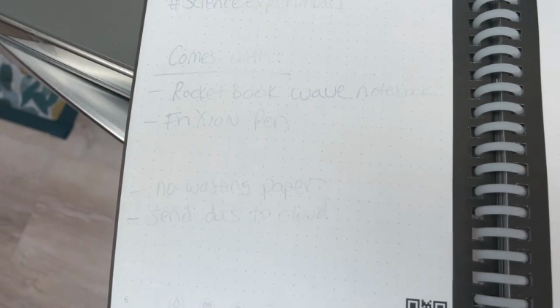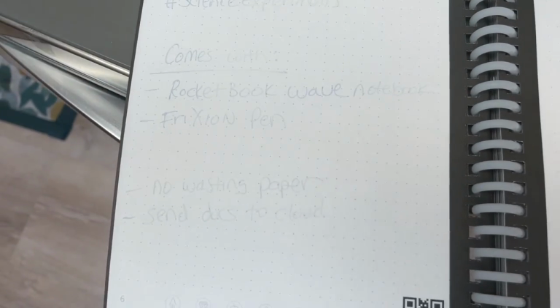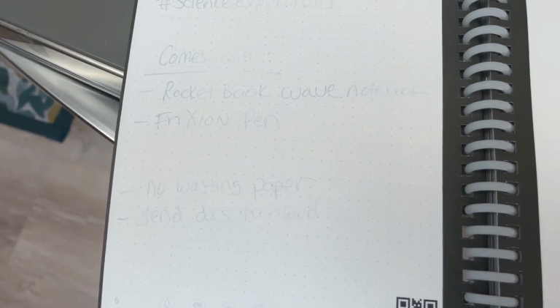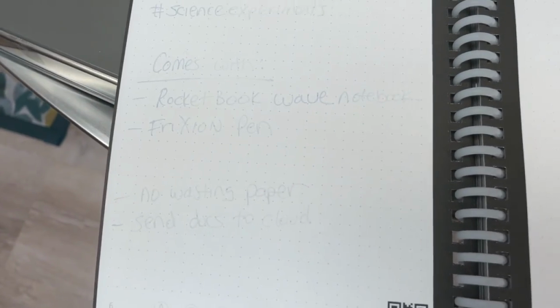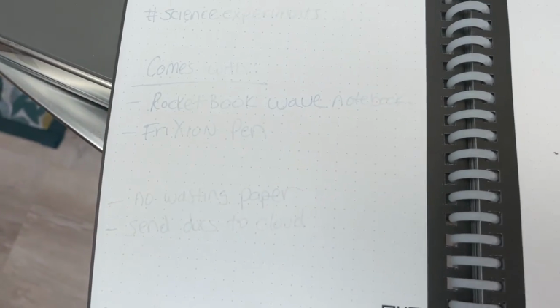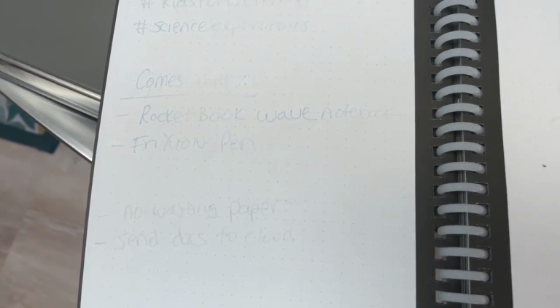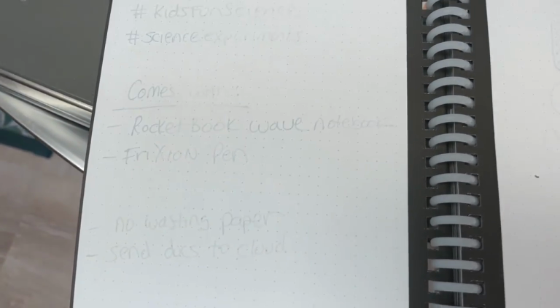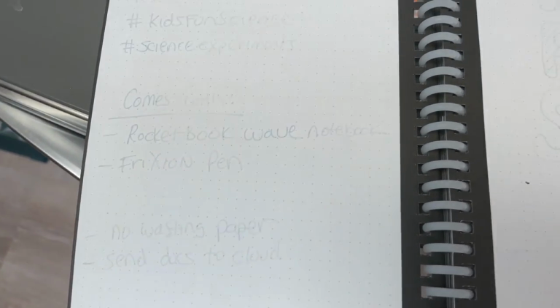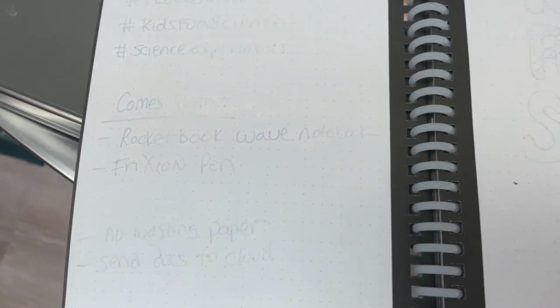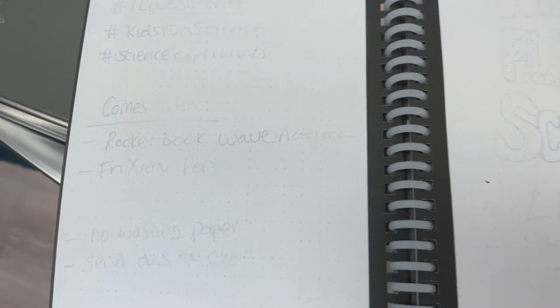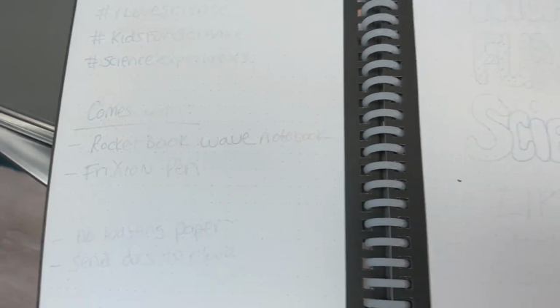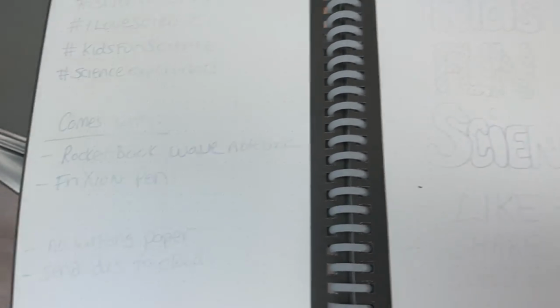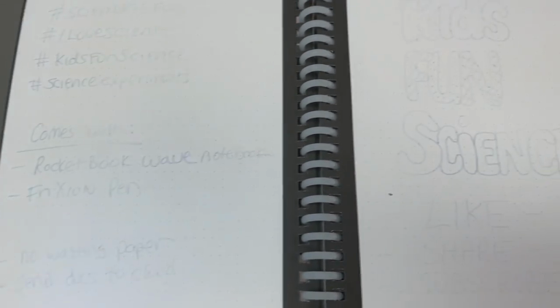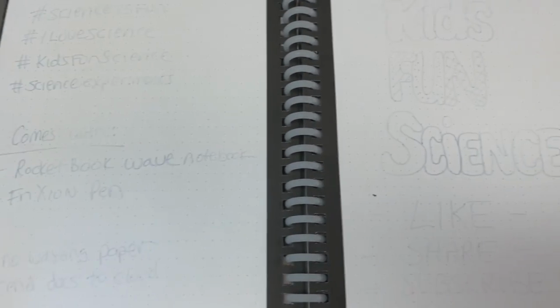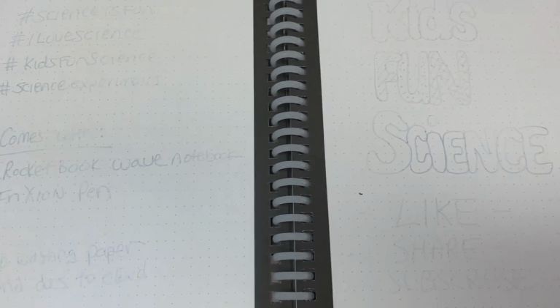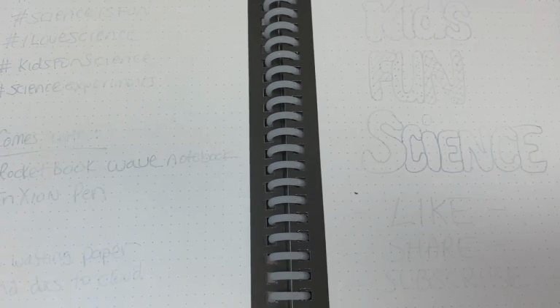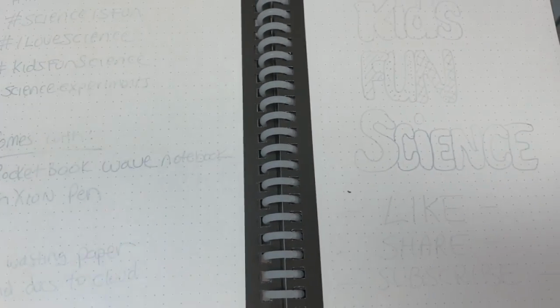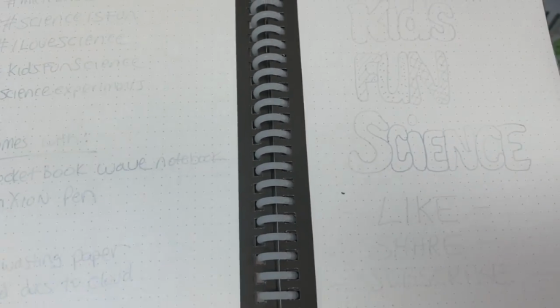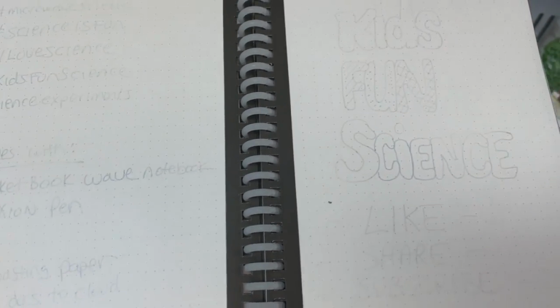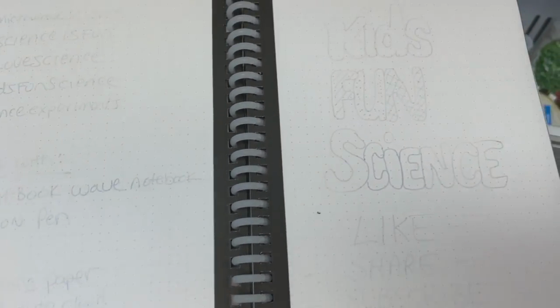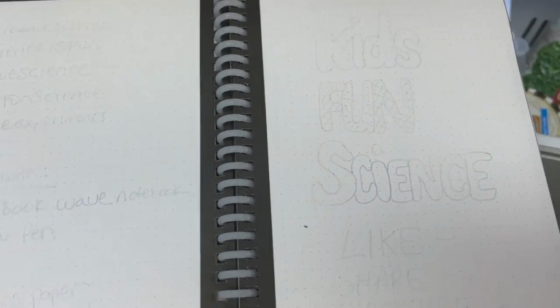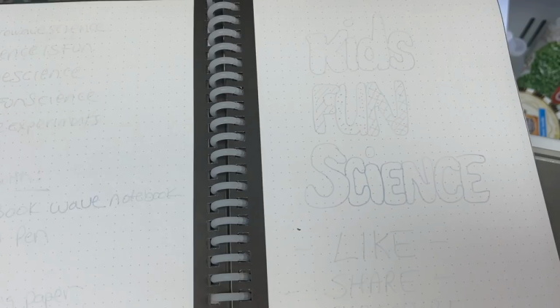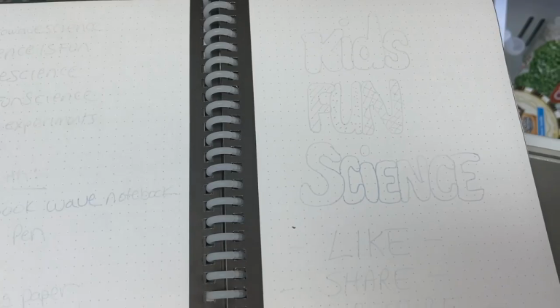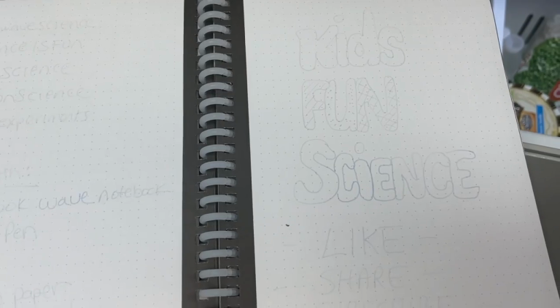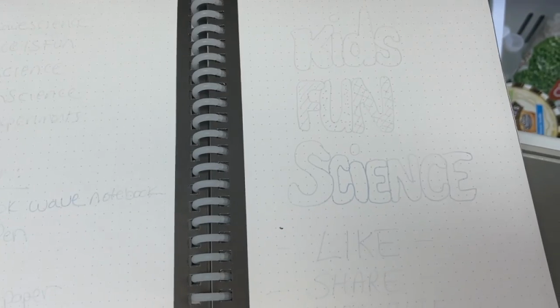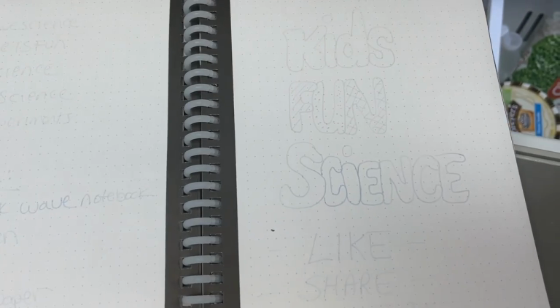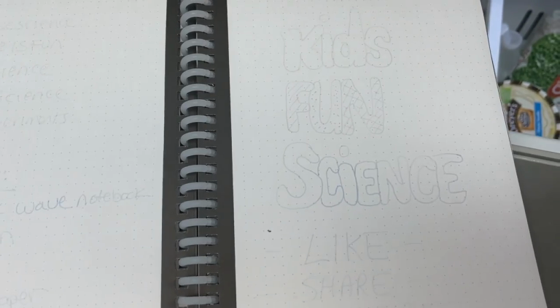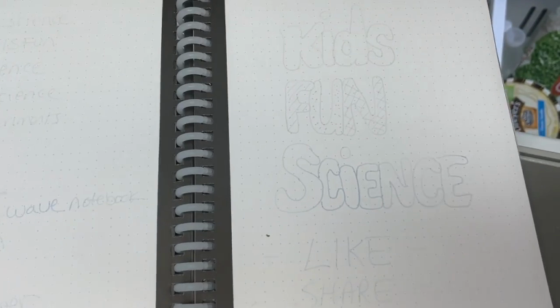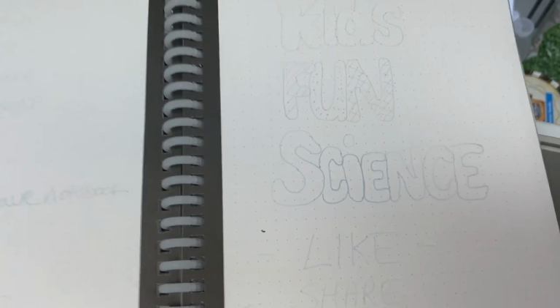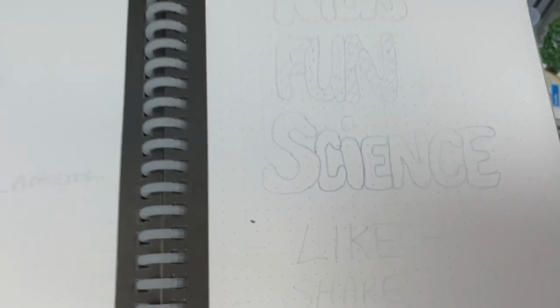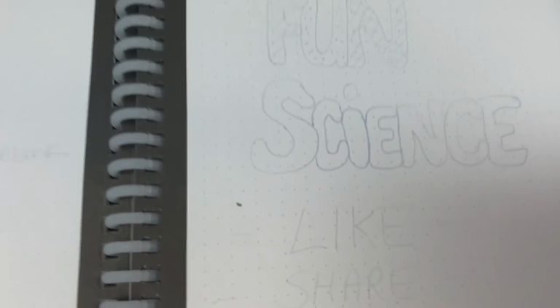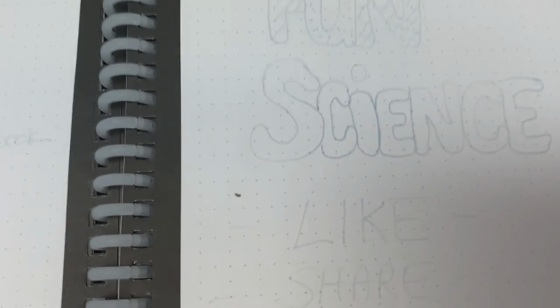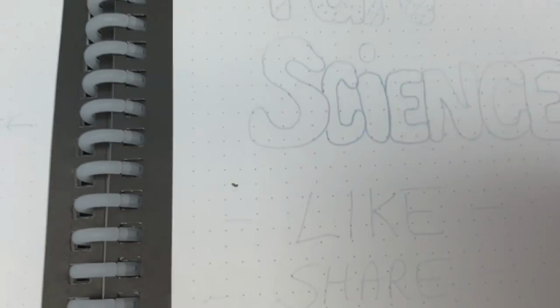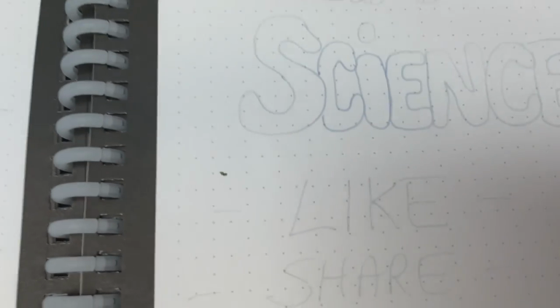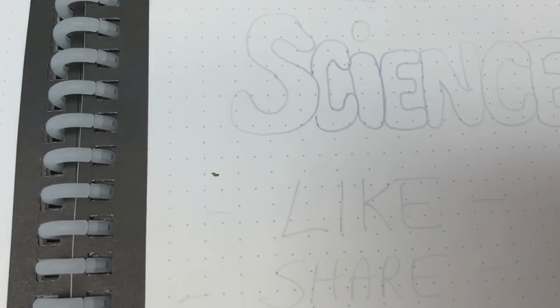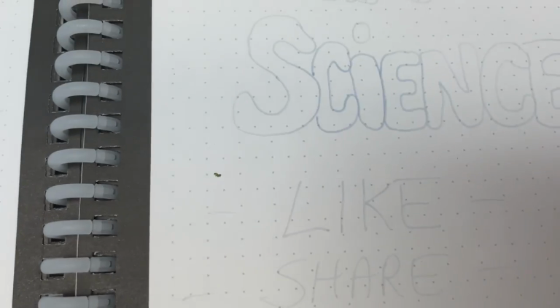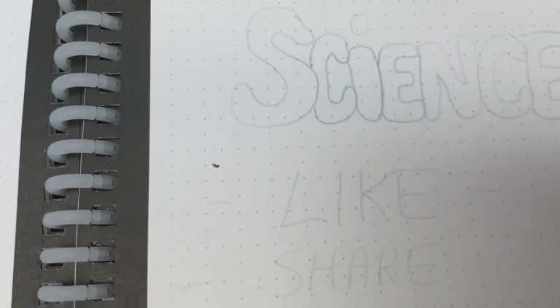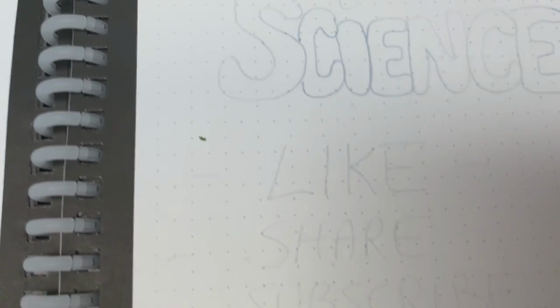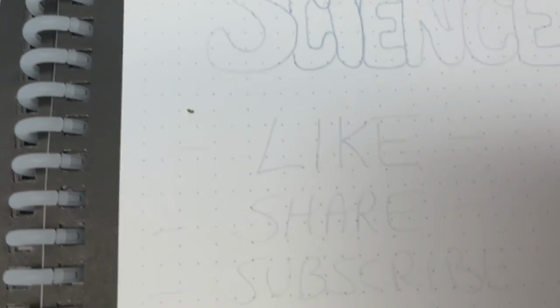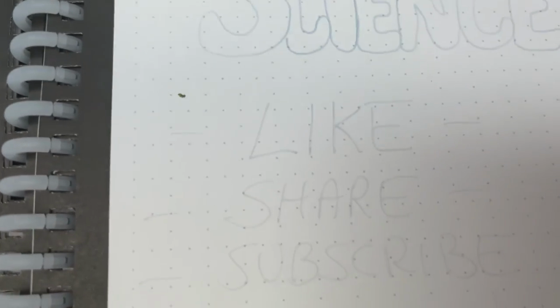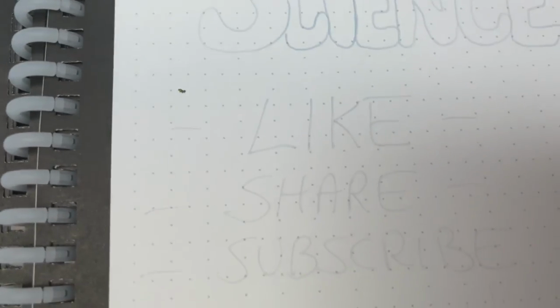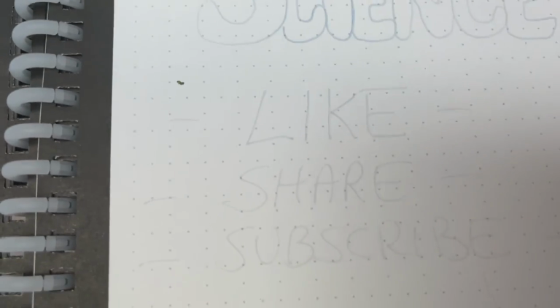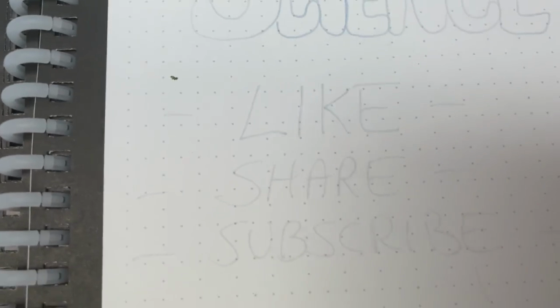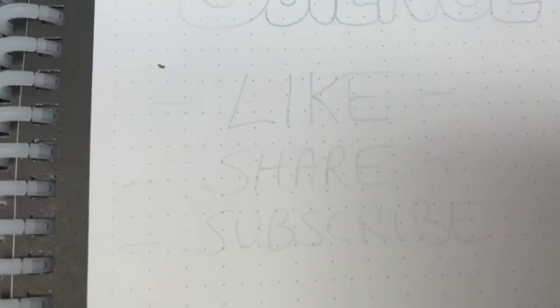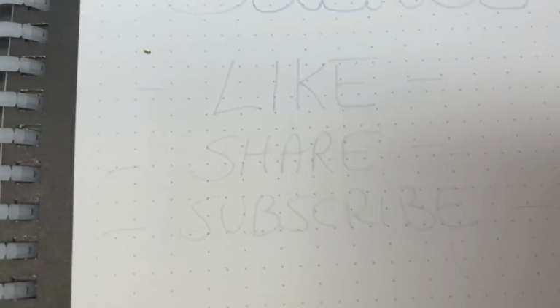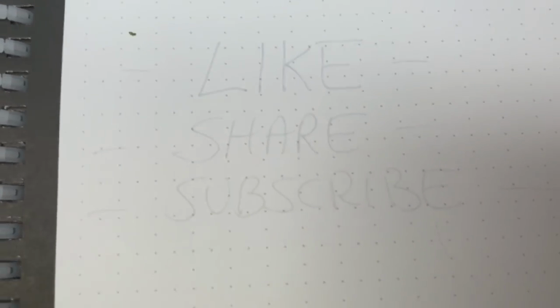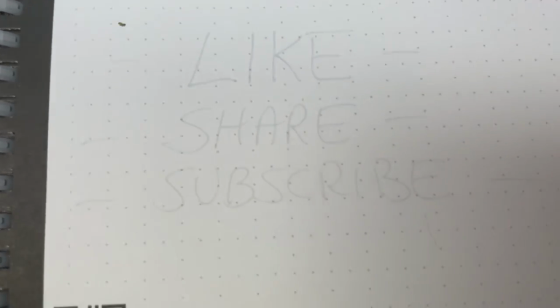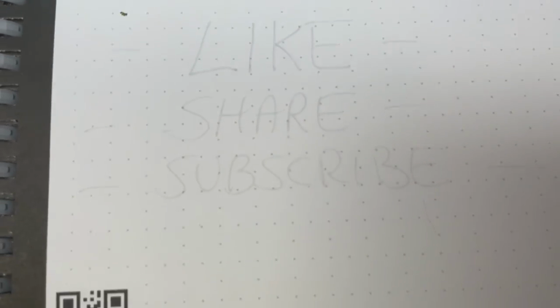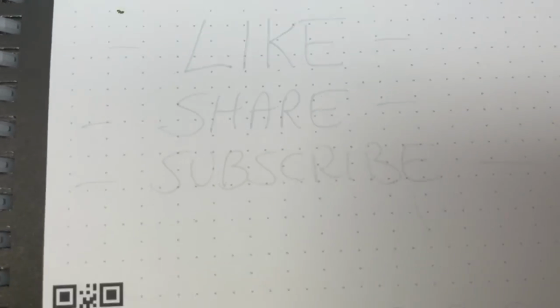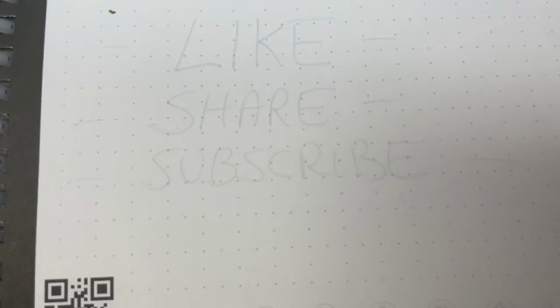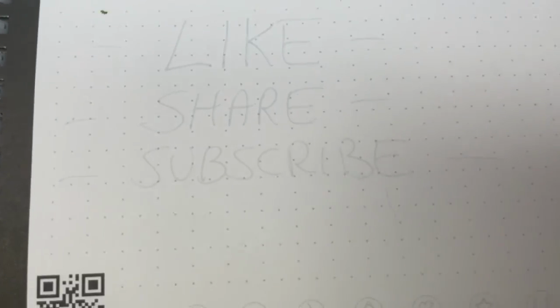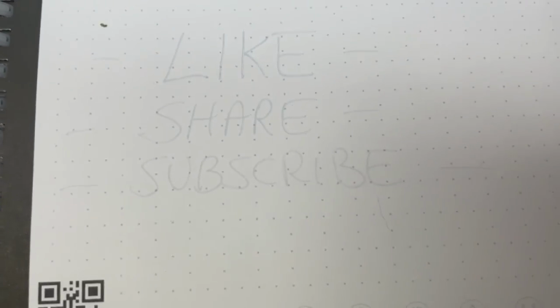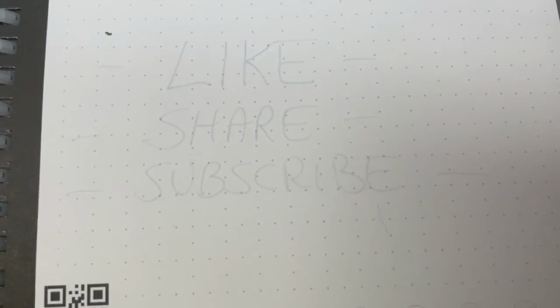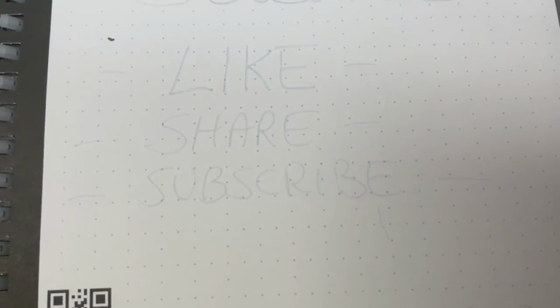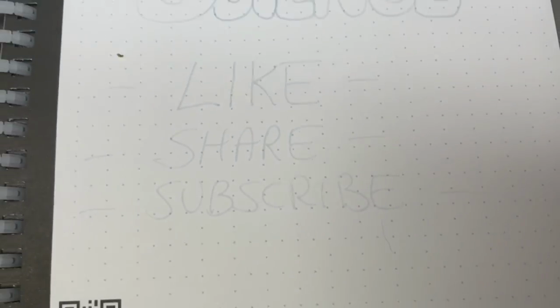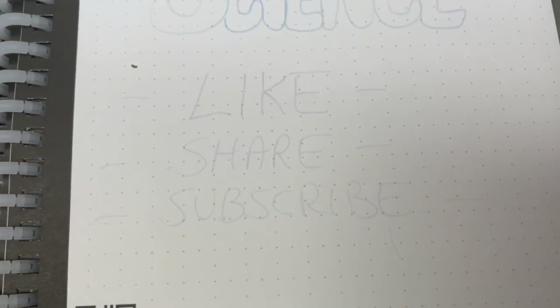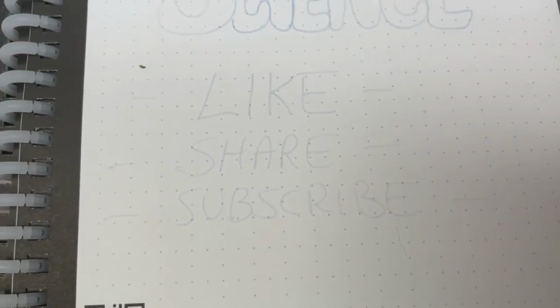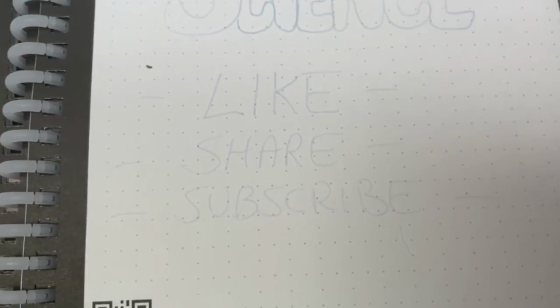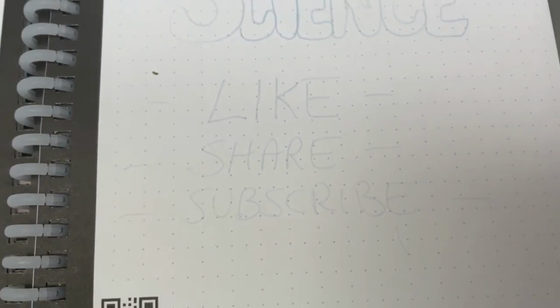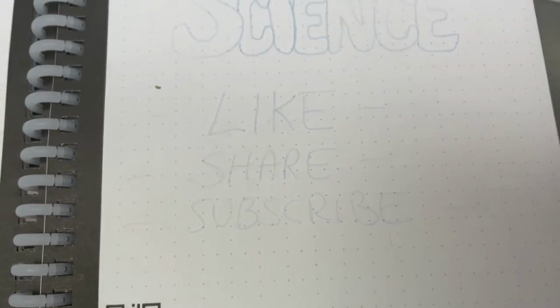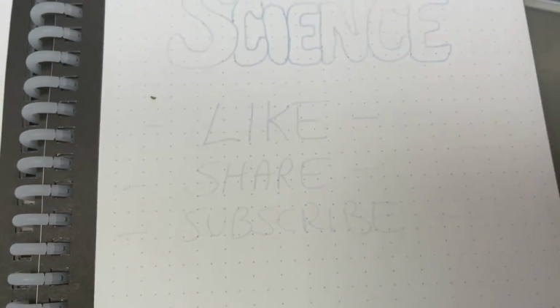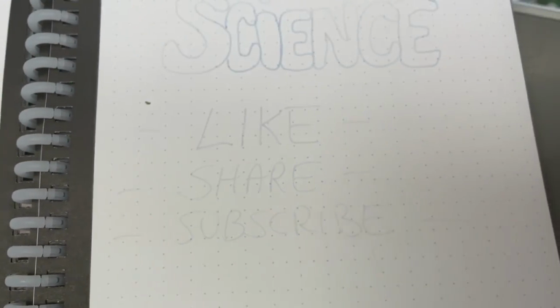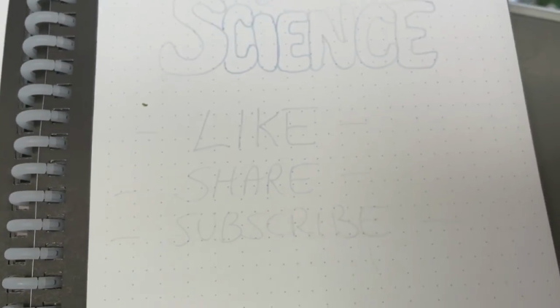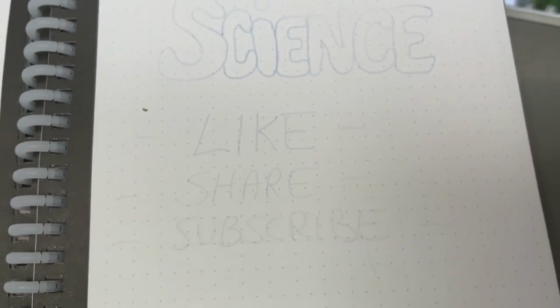I hope you enjoyed this video. If you did, remember to click thumbs up, like, share, and subscribe. Thanks for watching.